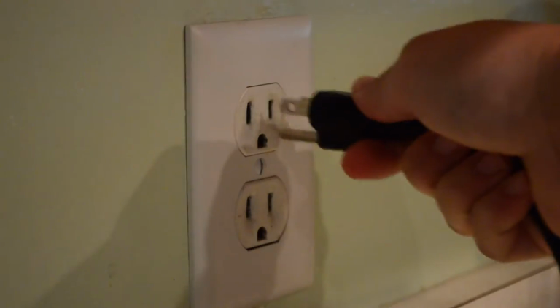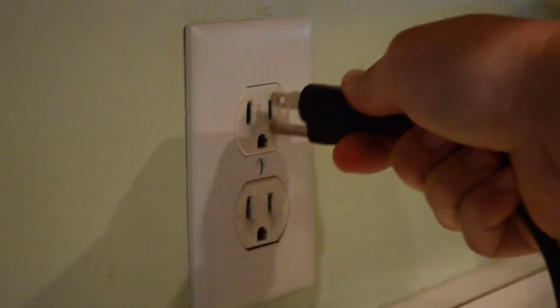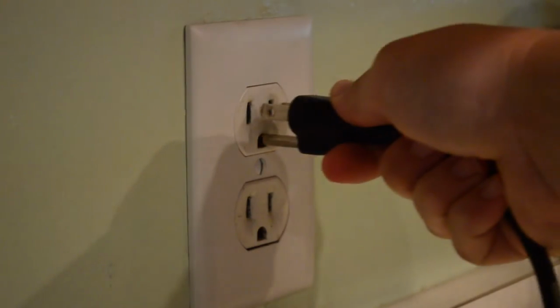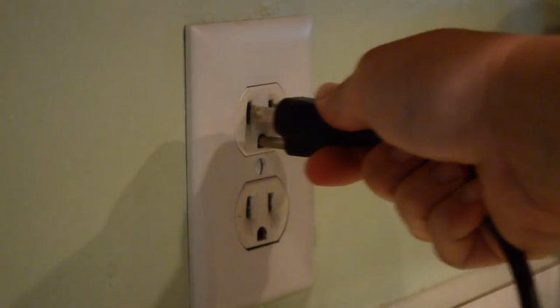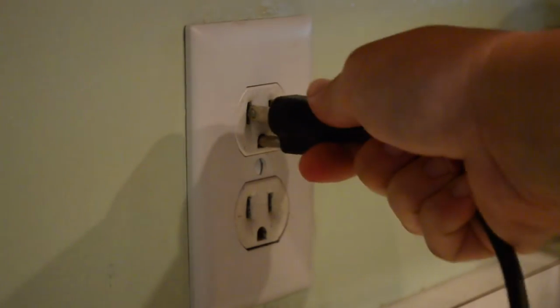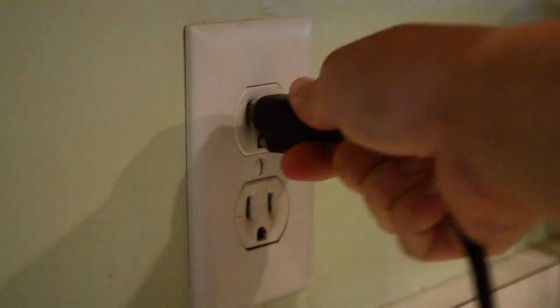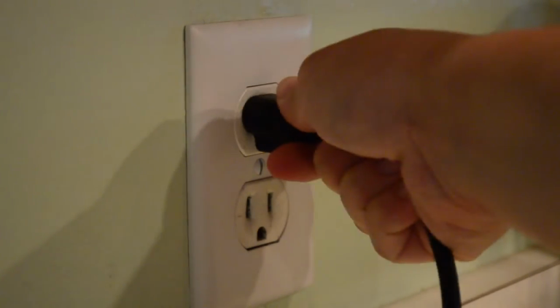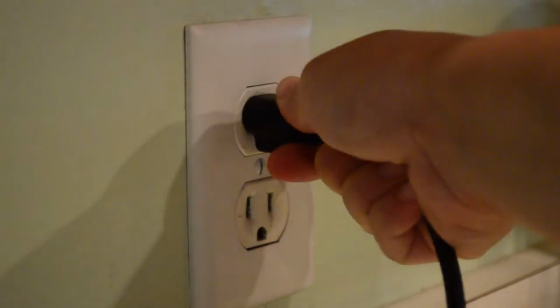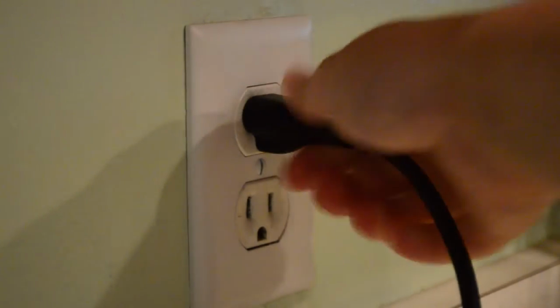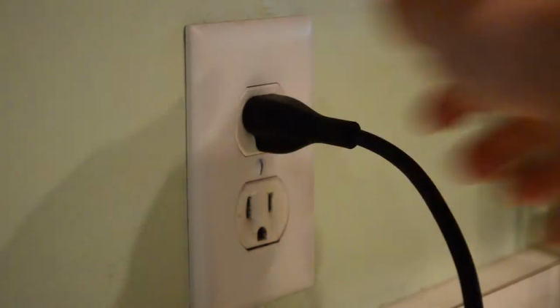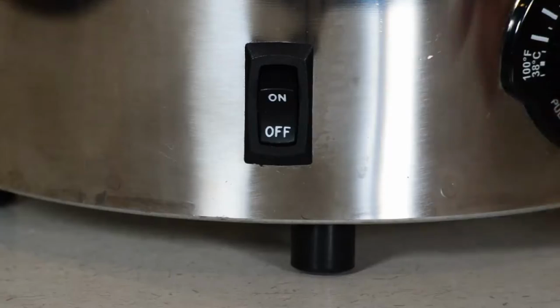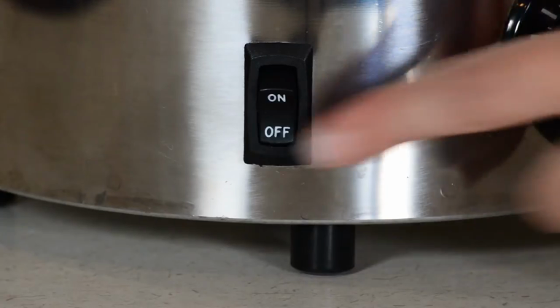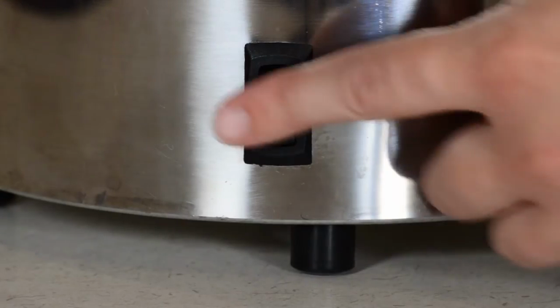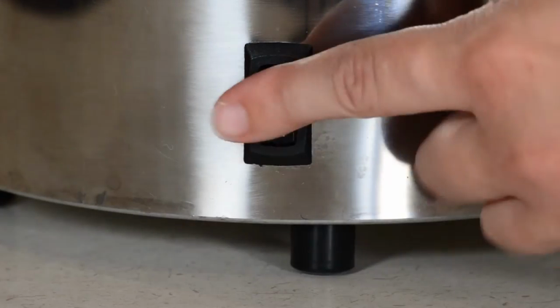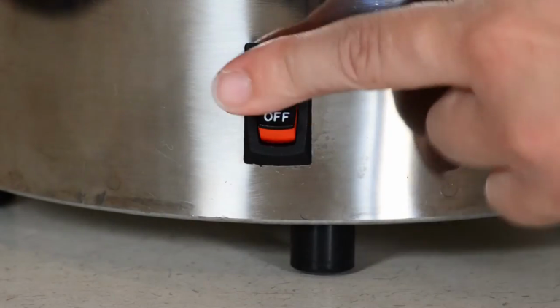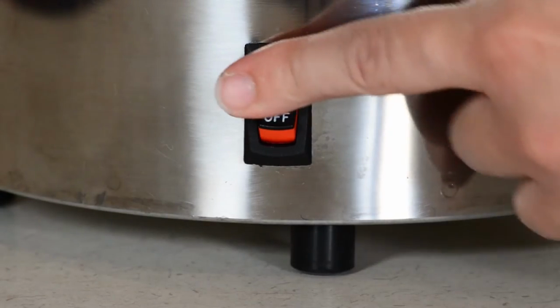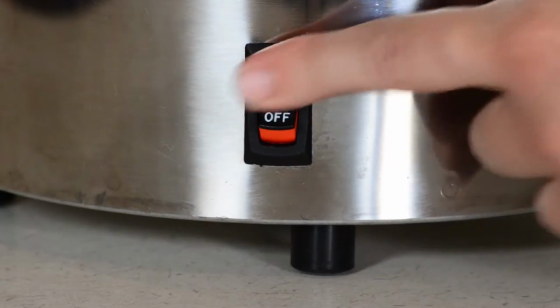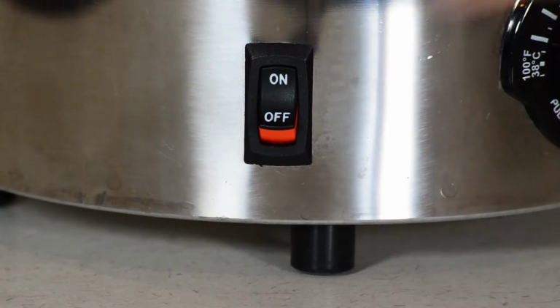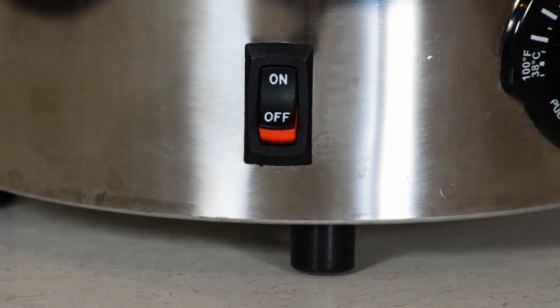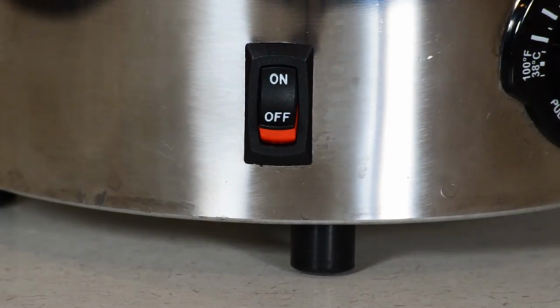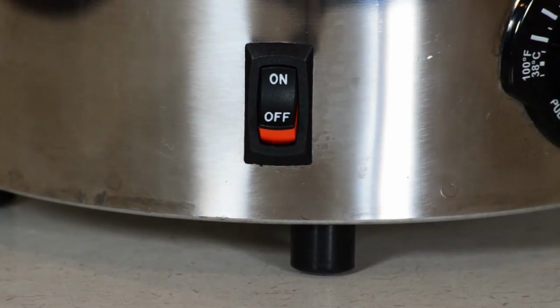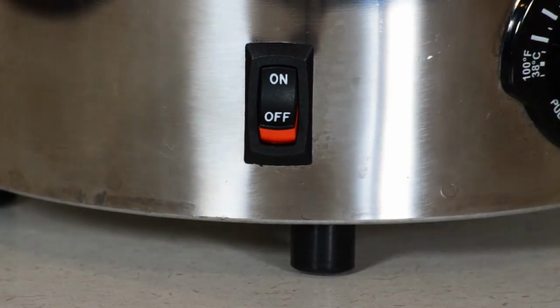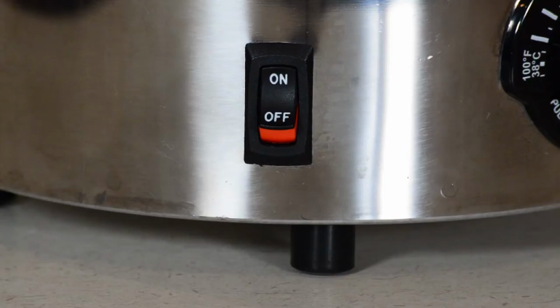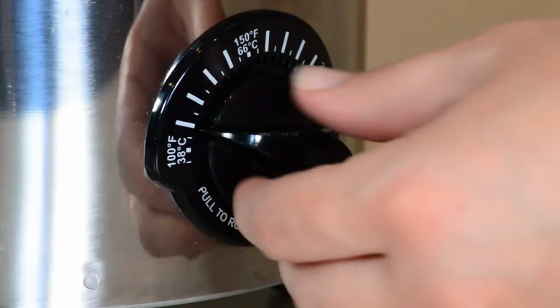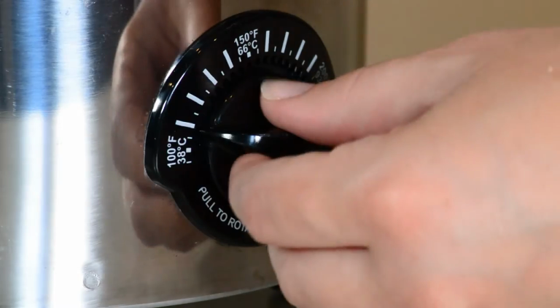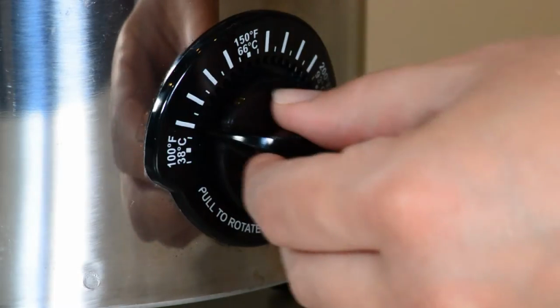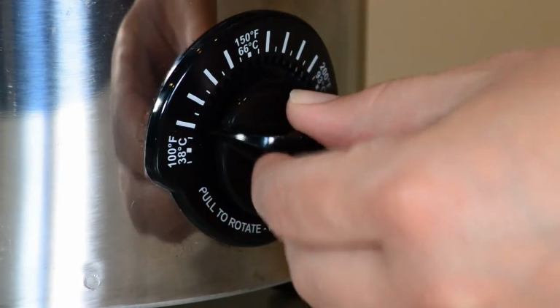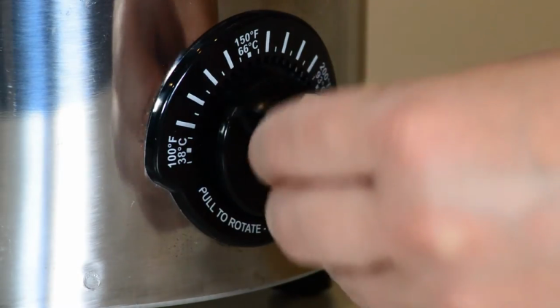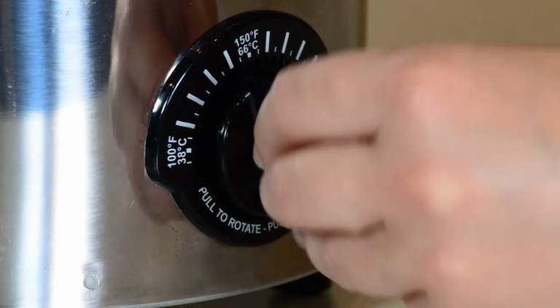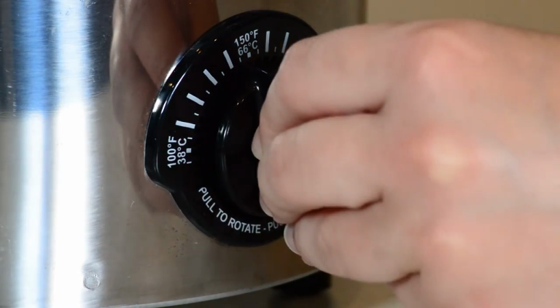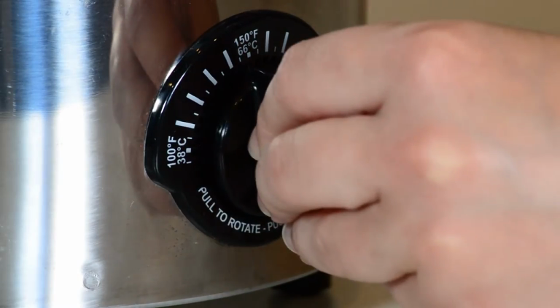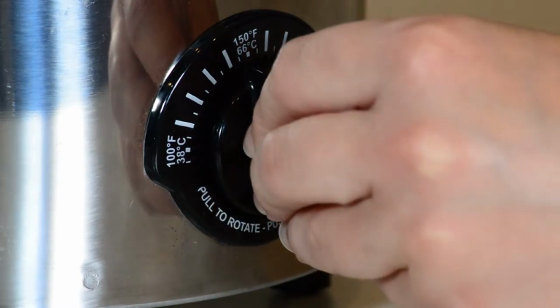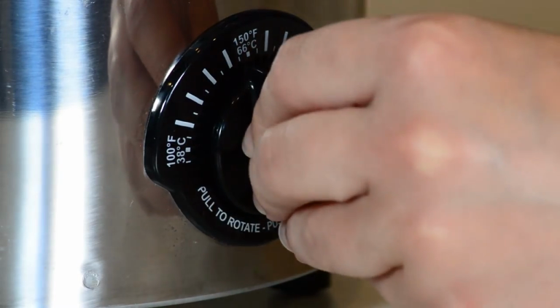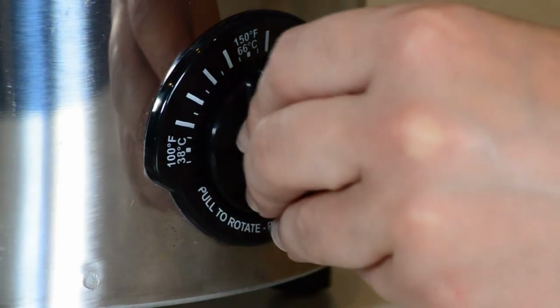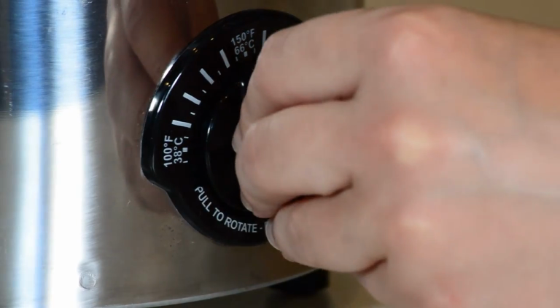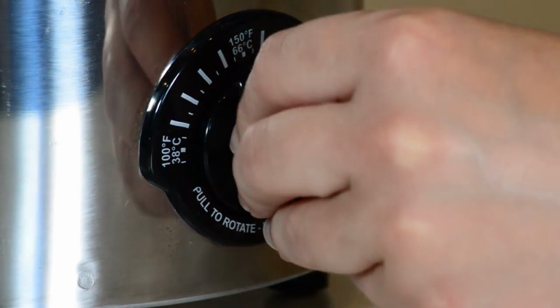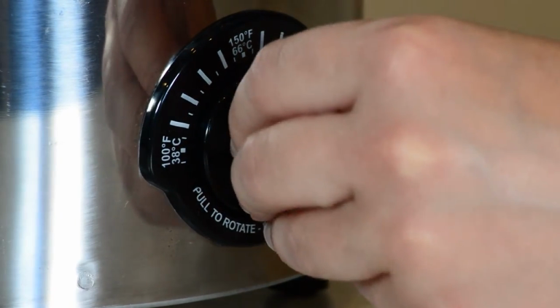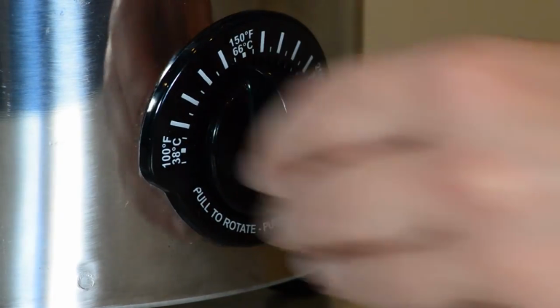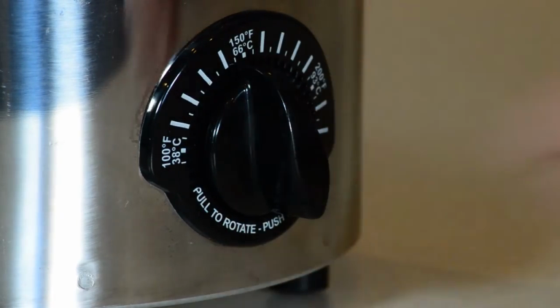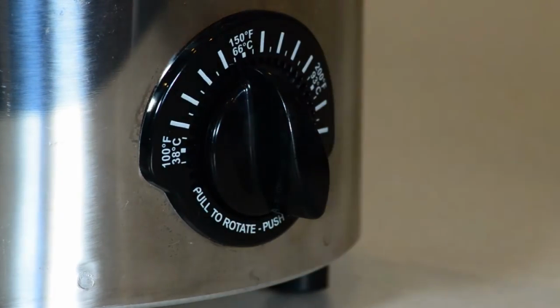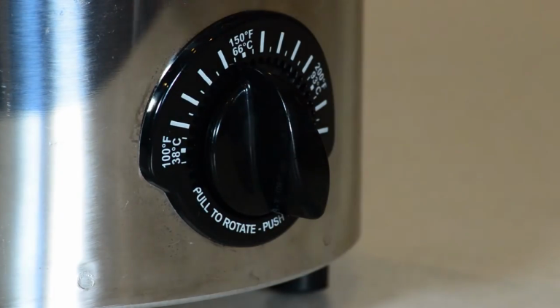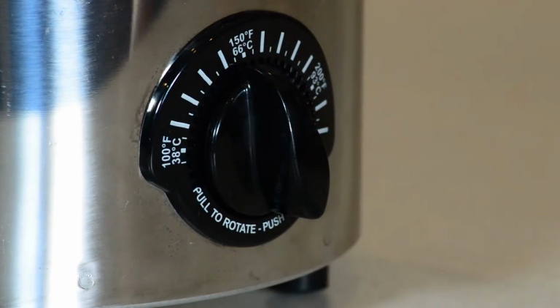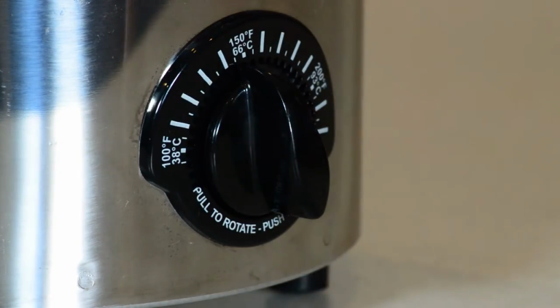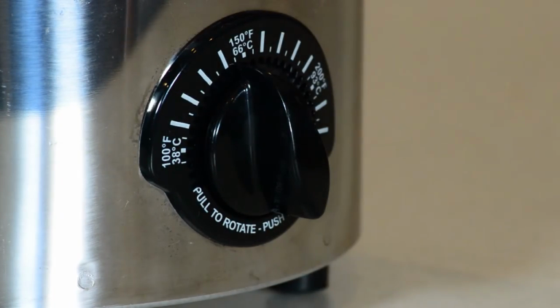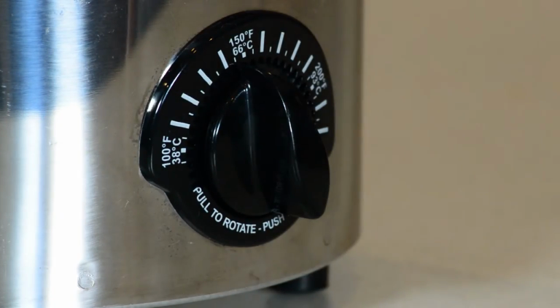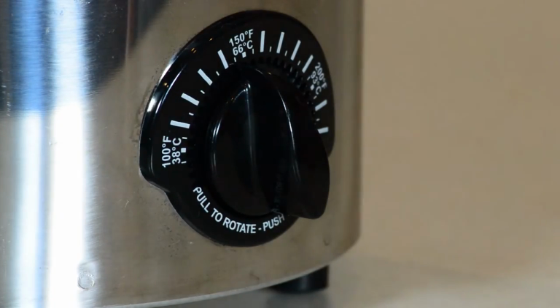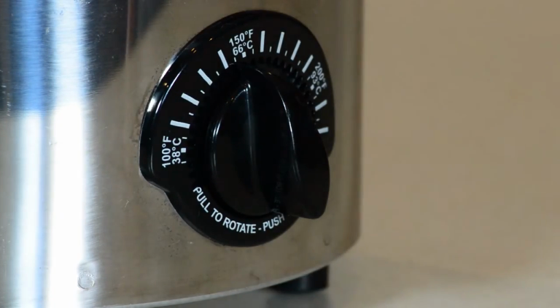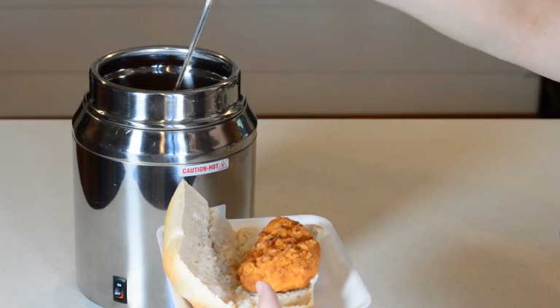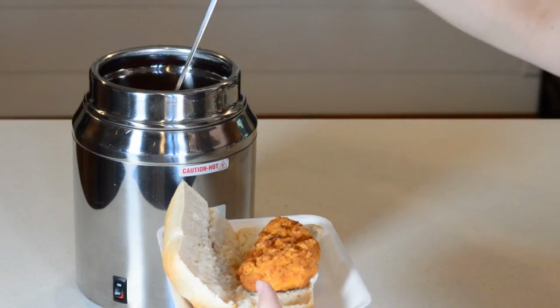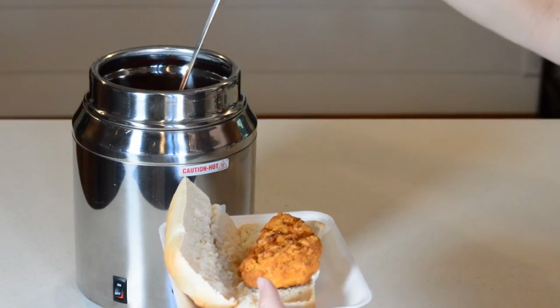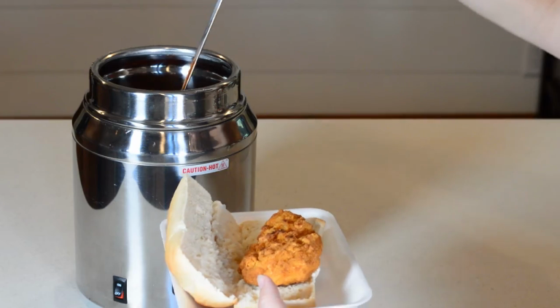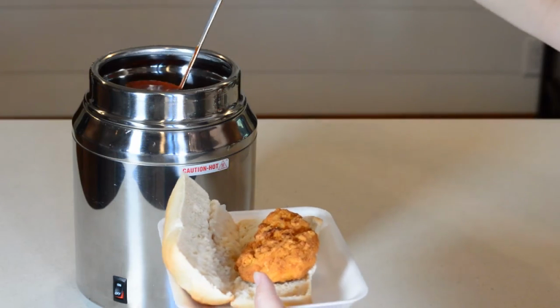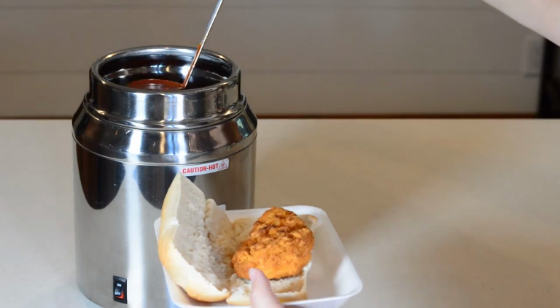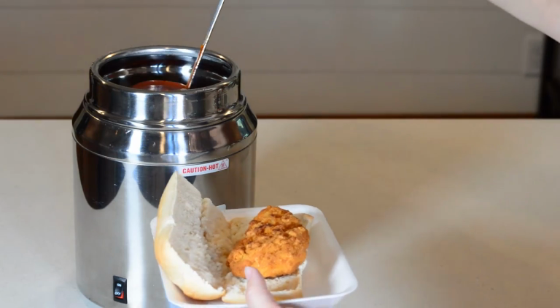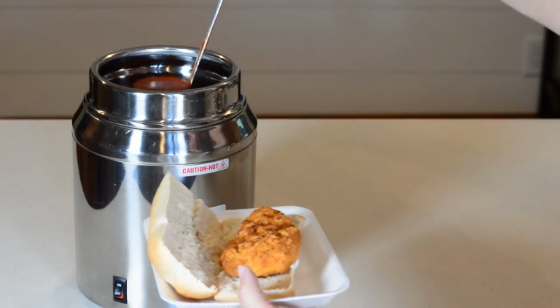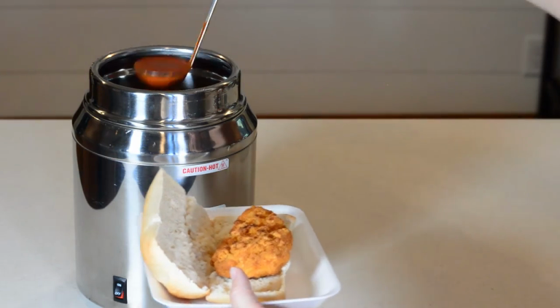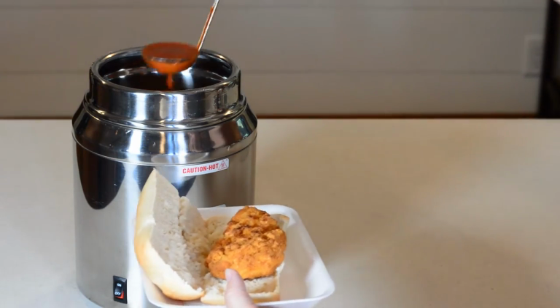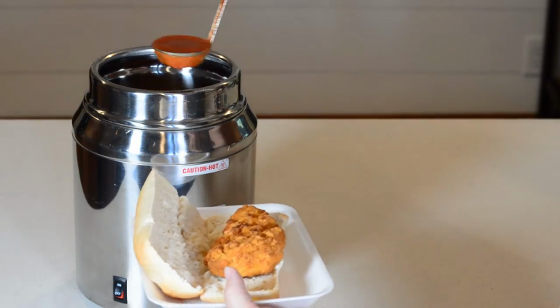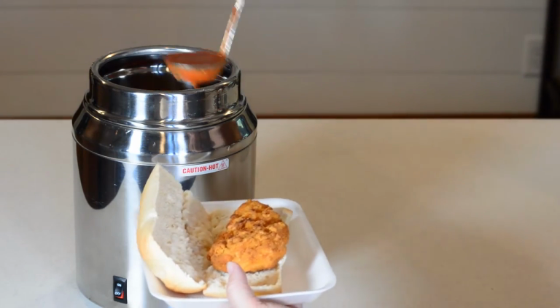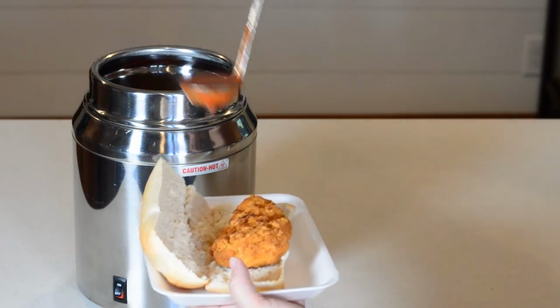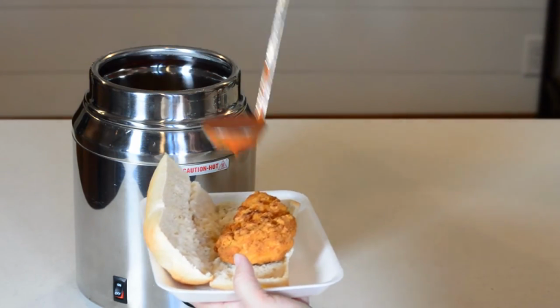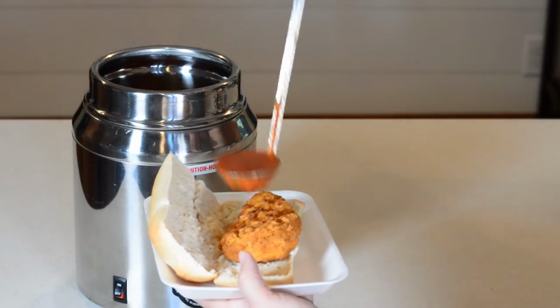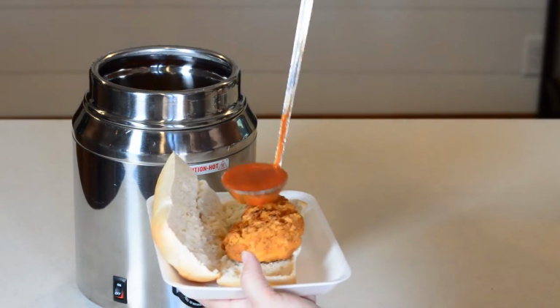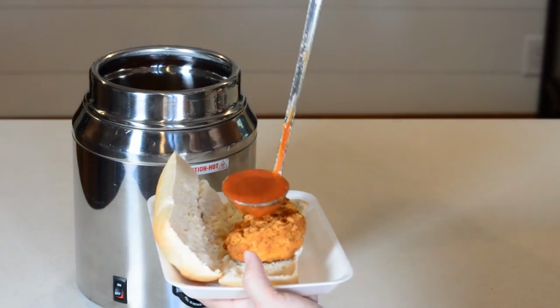Plug in the power cord and turn the switch on. Set the thermostat to the recommended serving temperature for the food. Serve and replenish as needed.